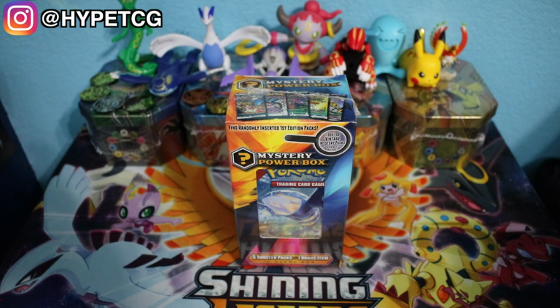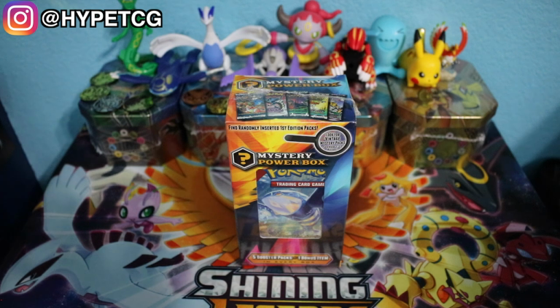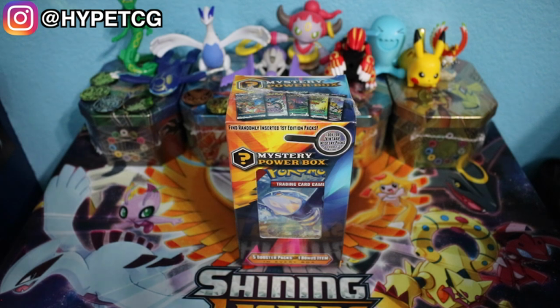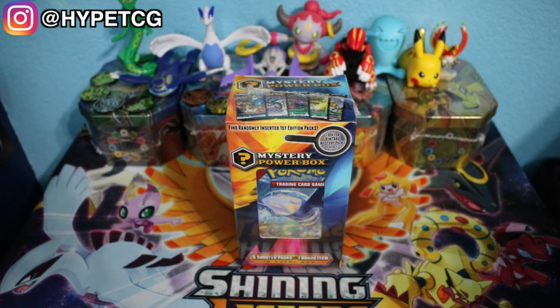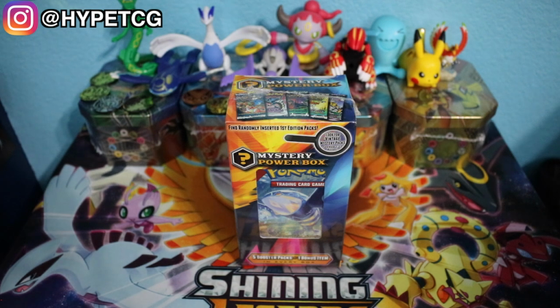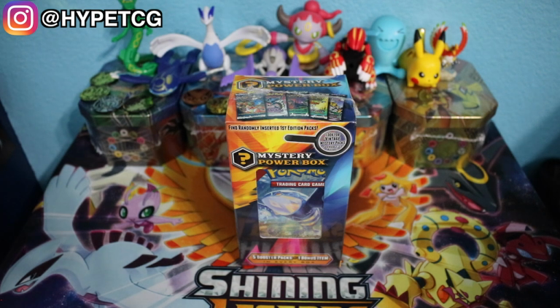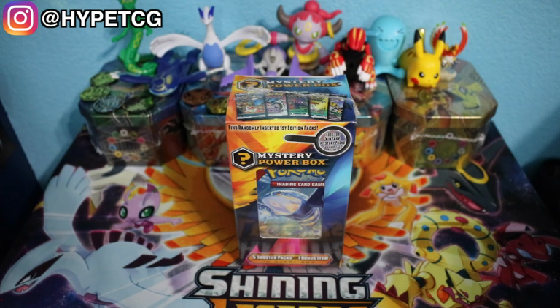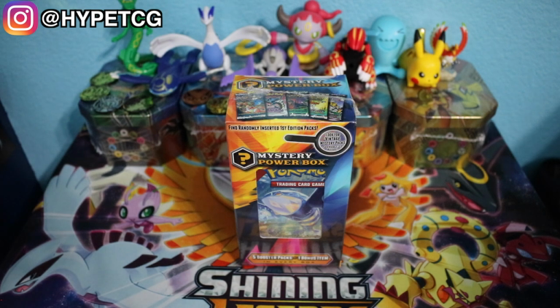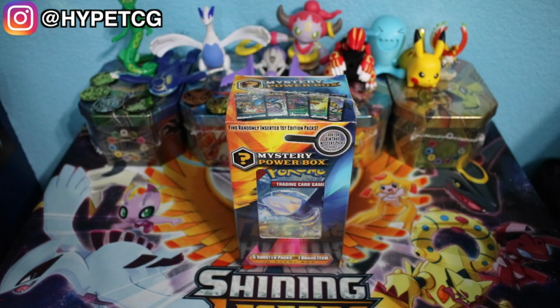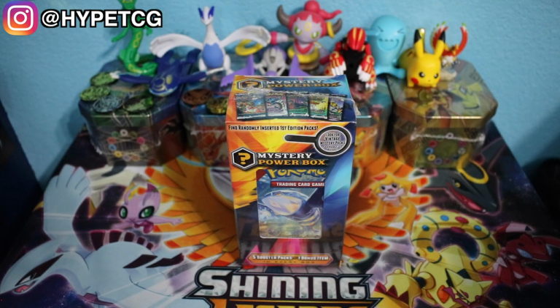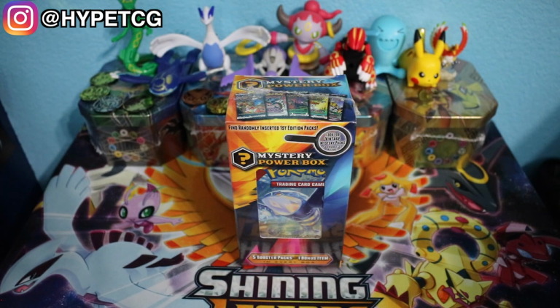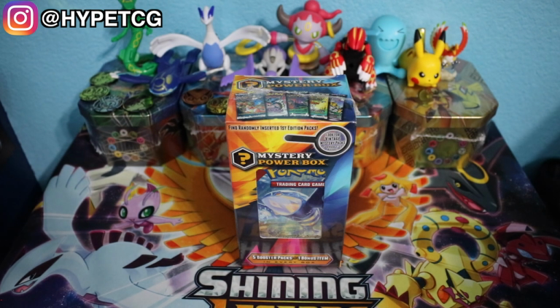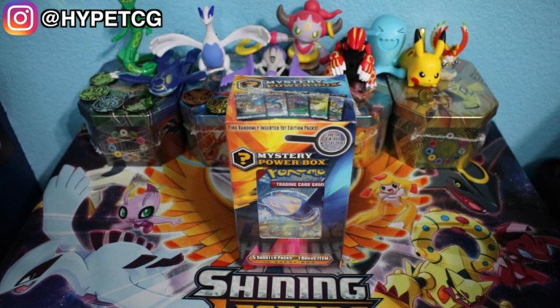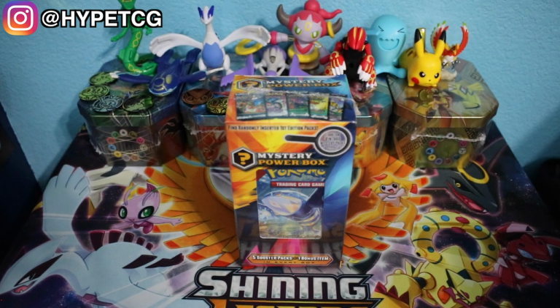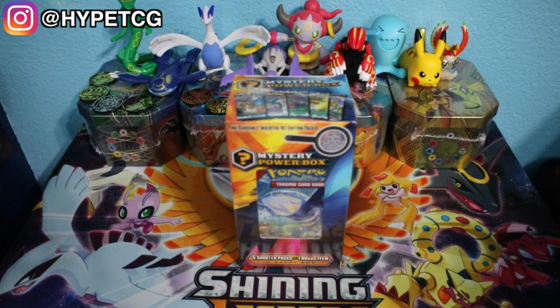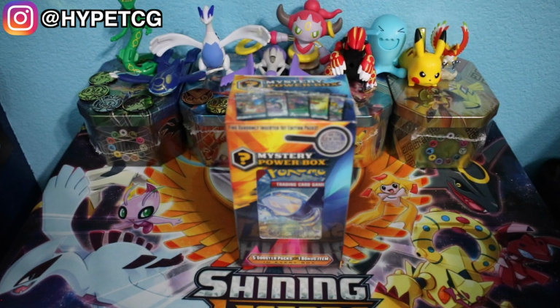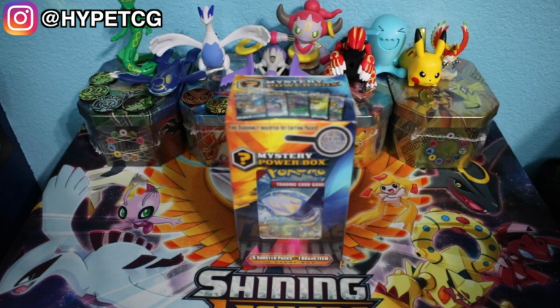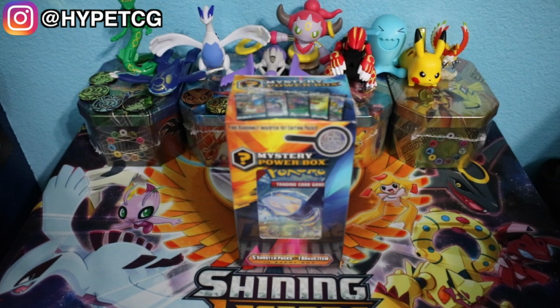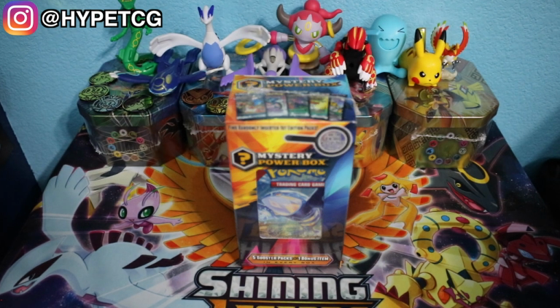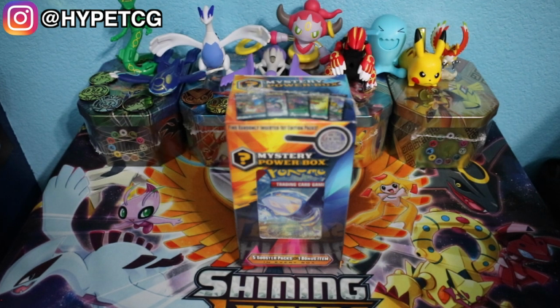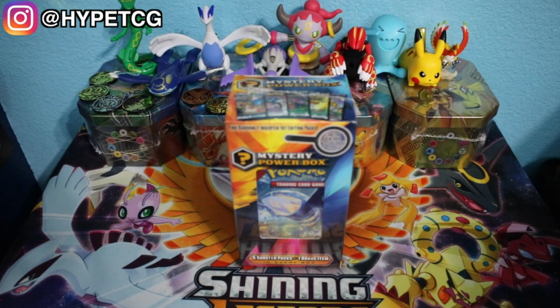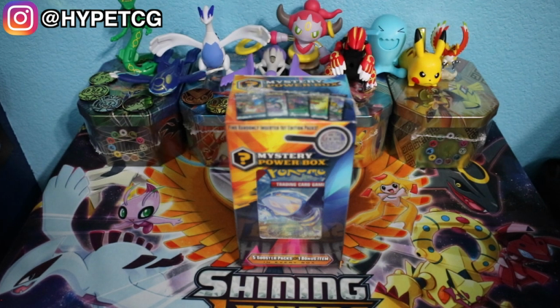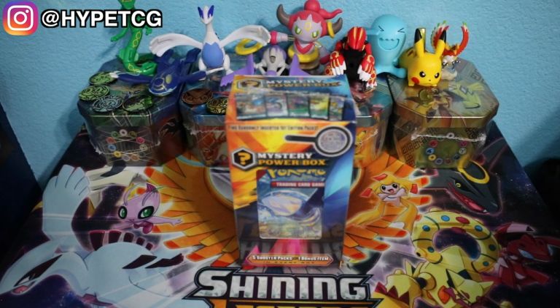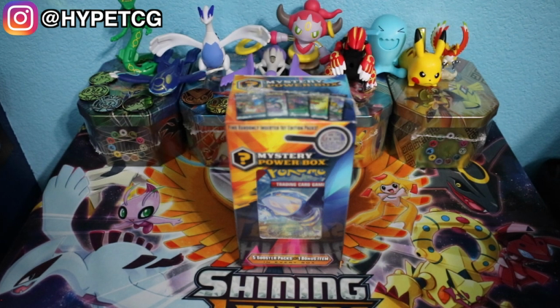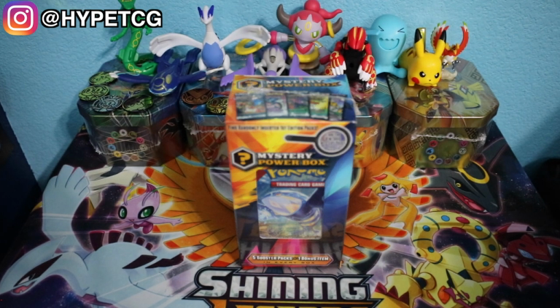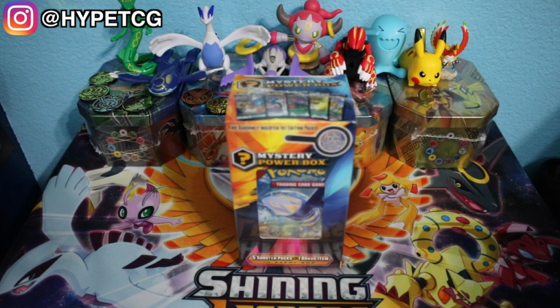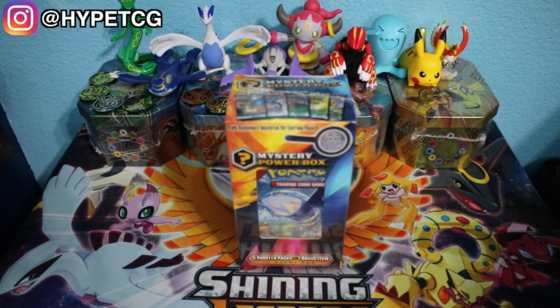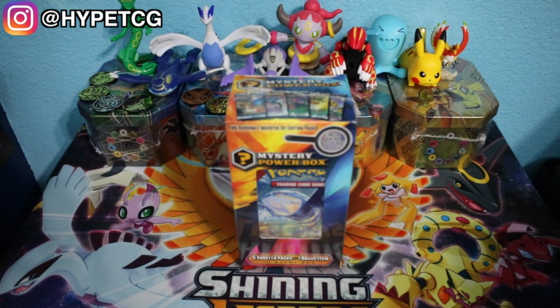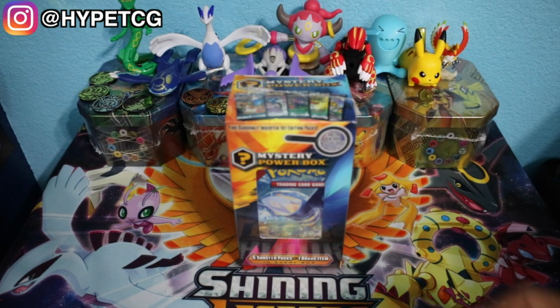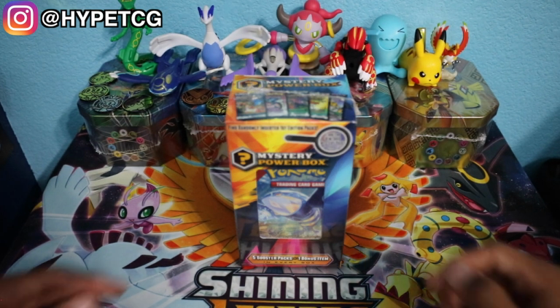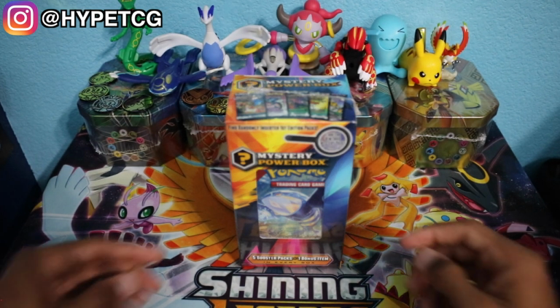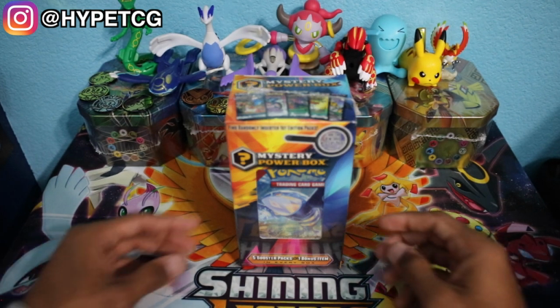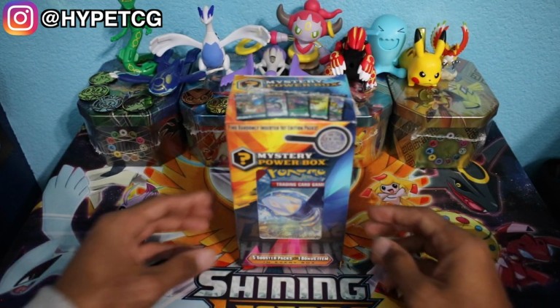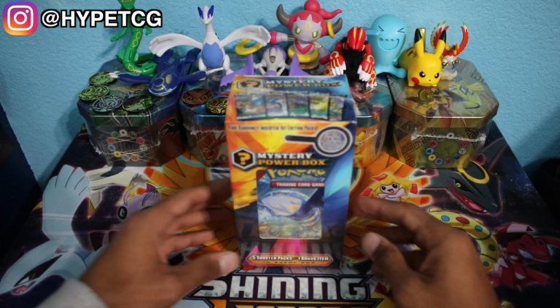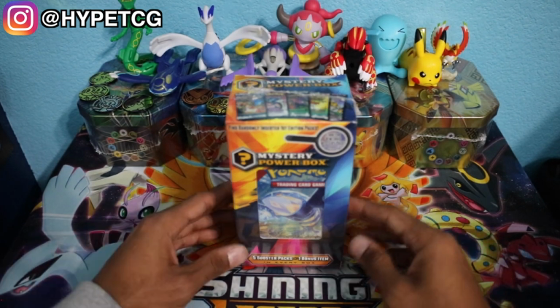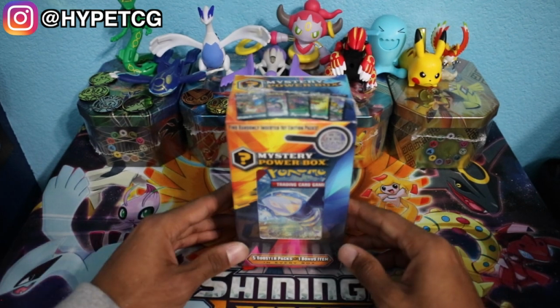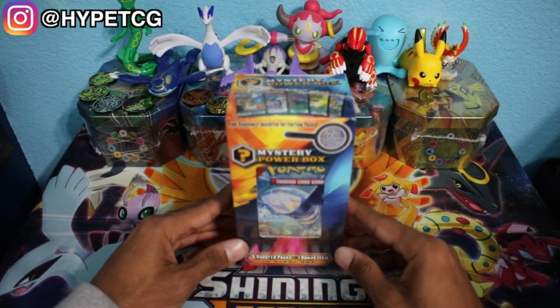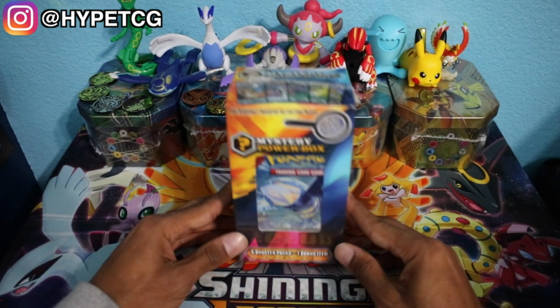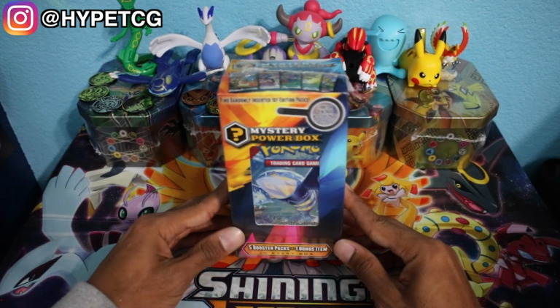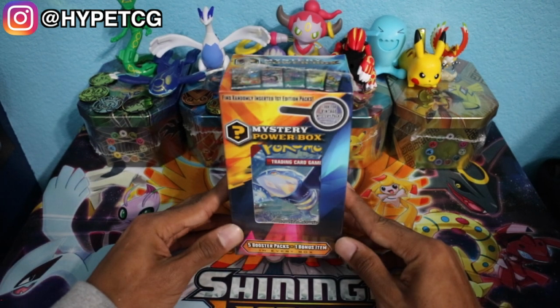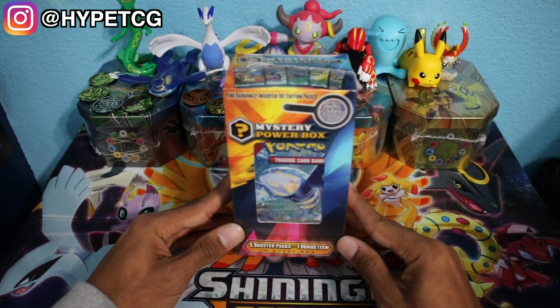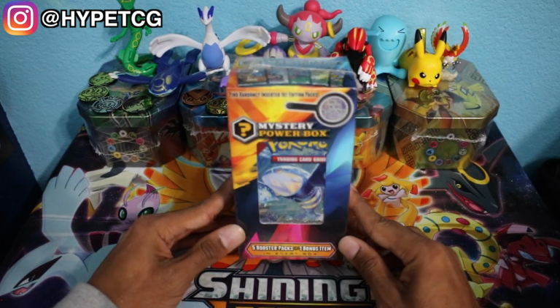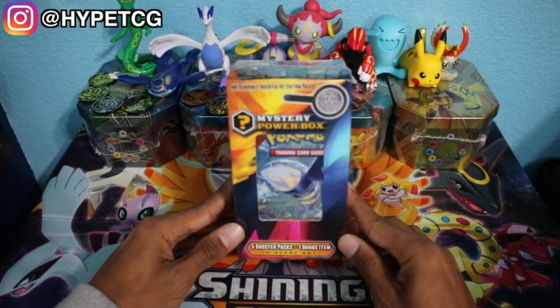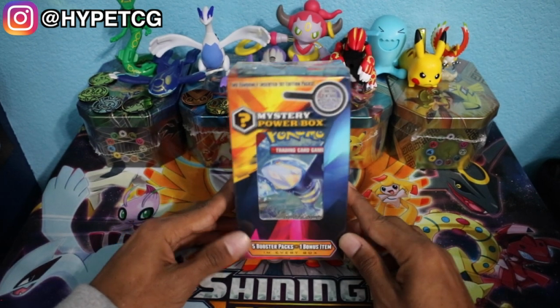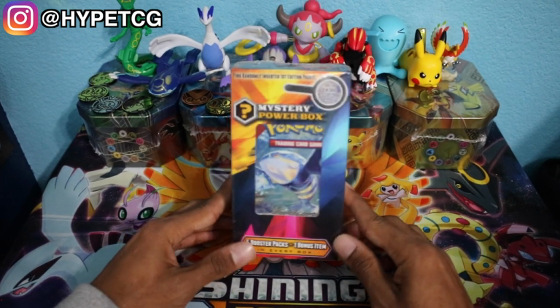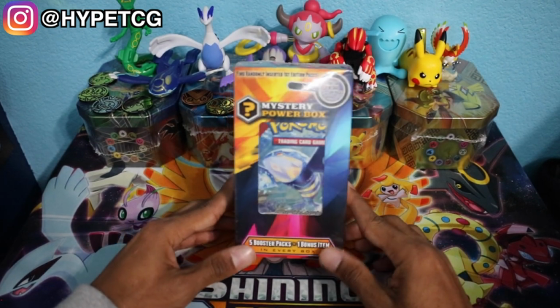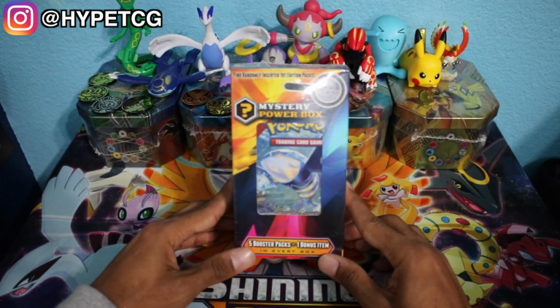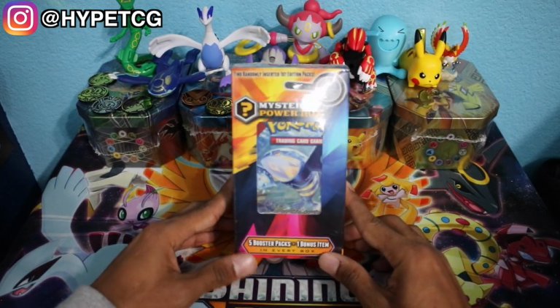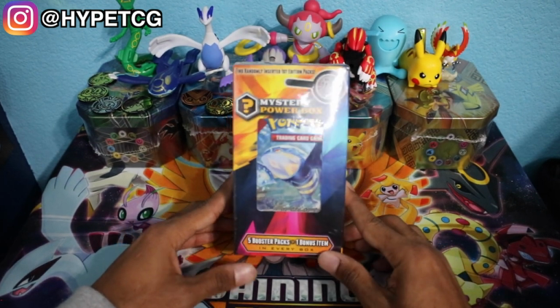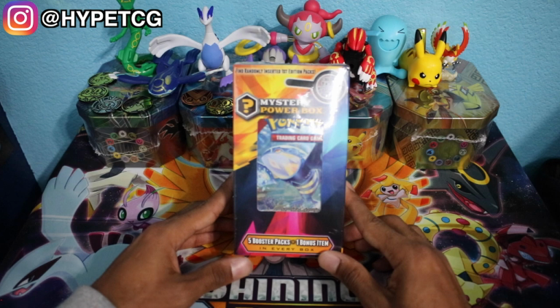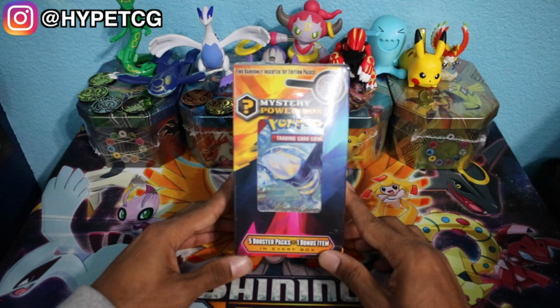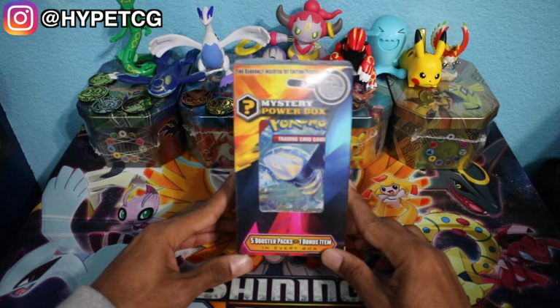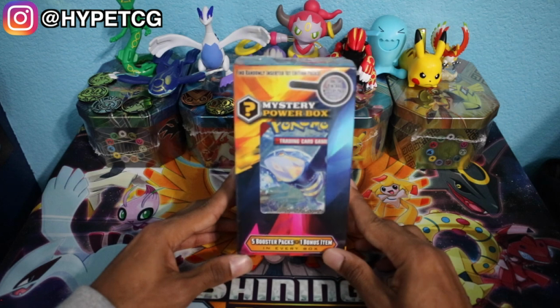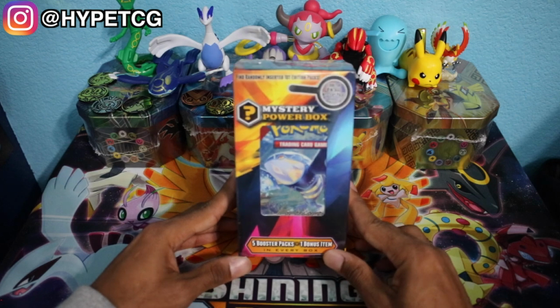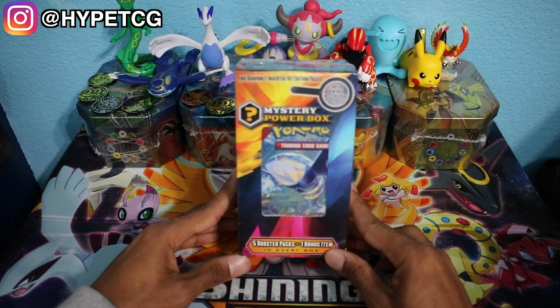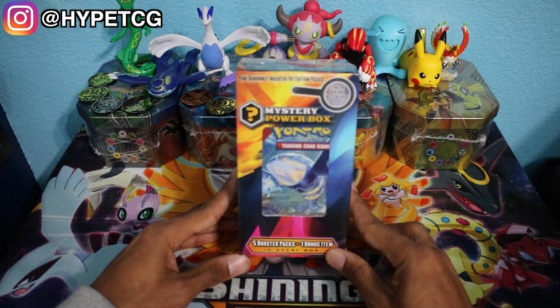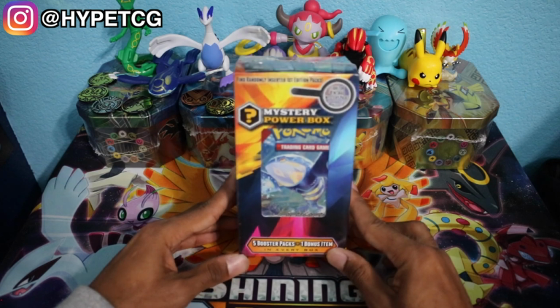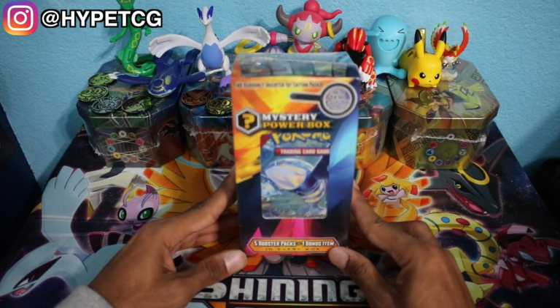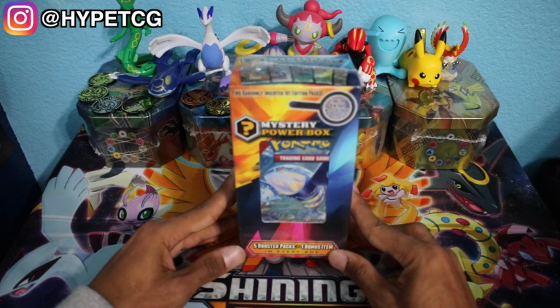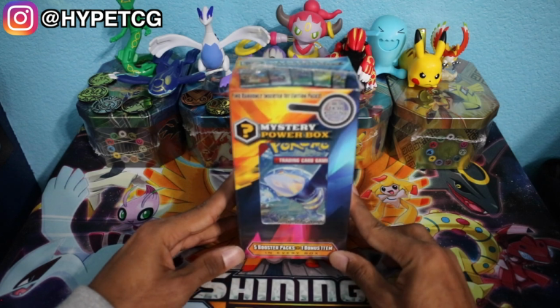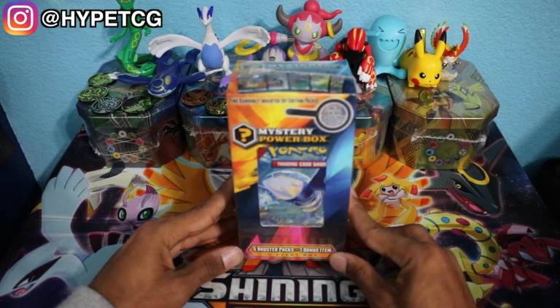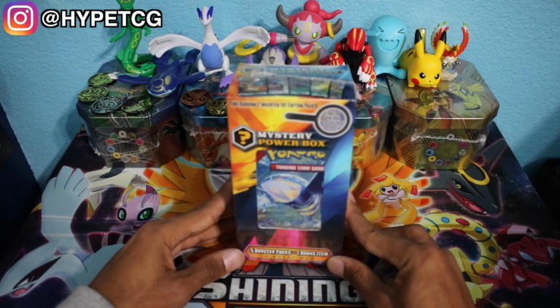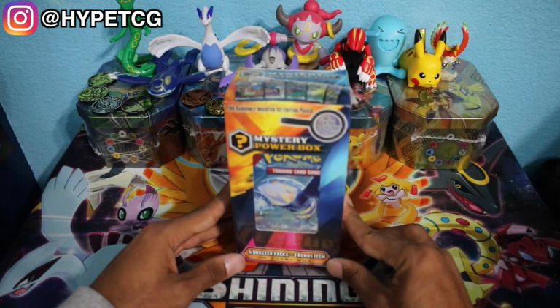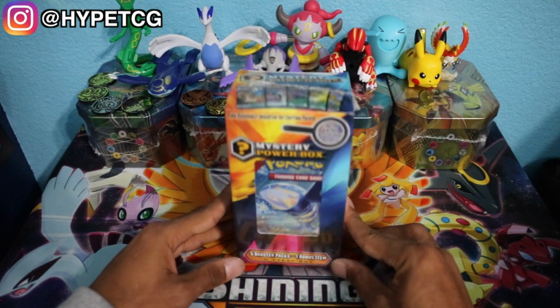What is going on guys, Hype TCG here, and today we are going to be opening up this mystery power box that I picked up from Walmart.